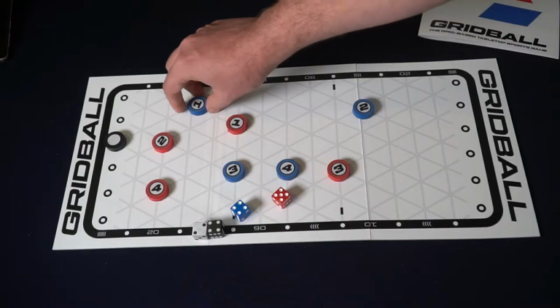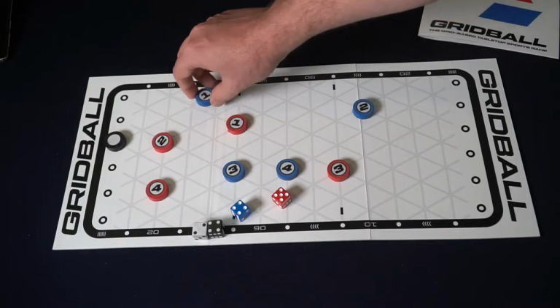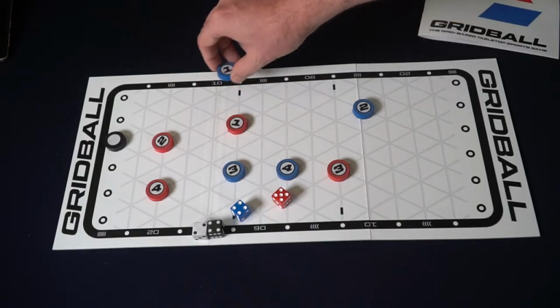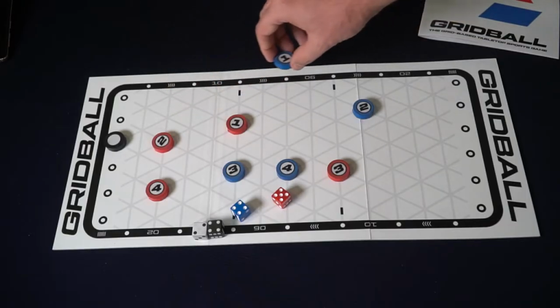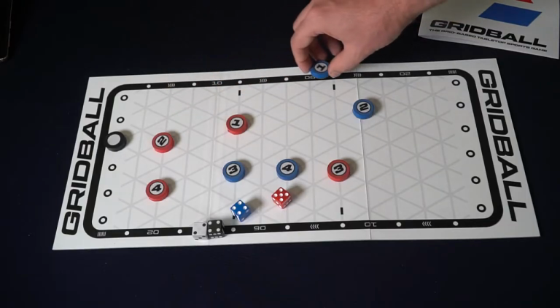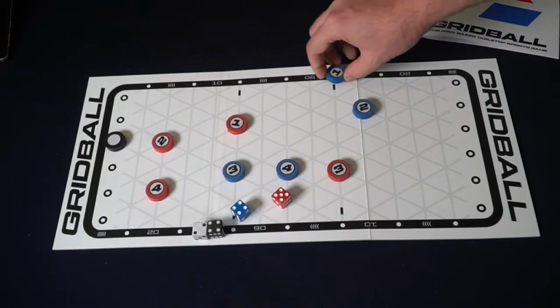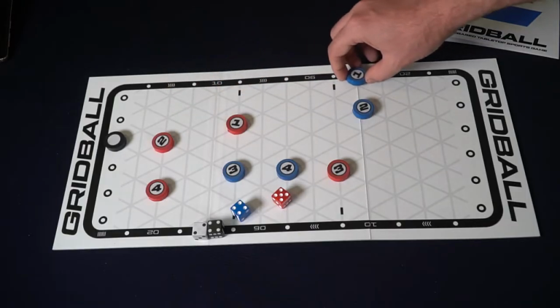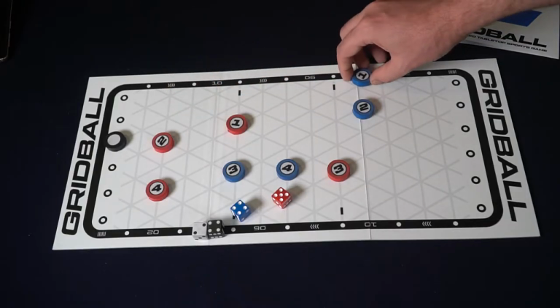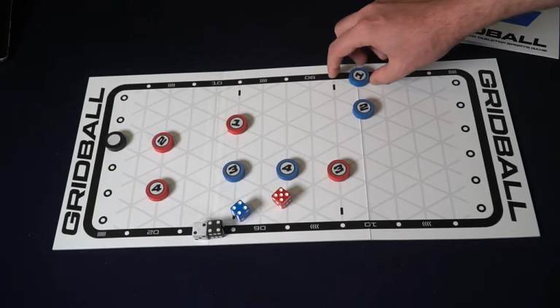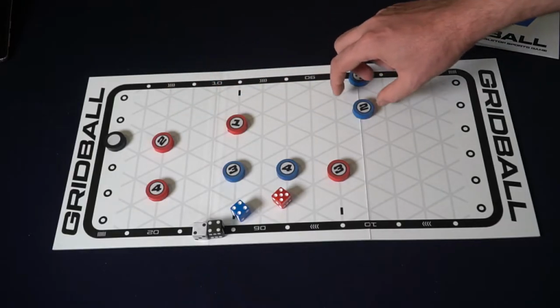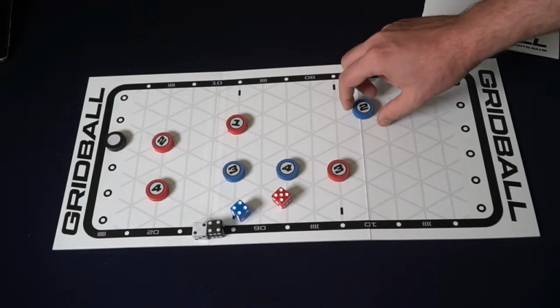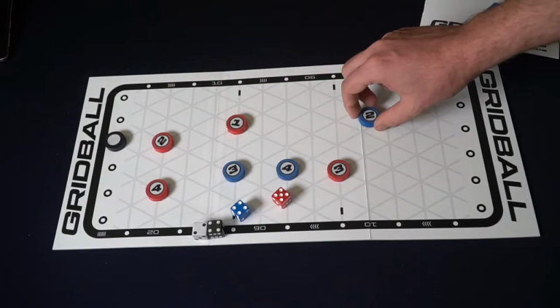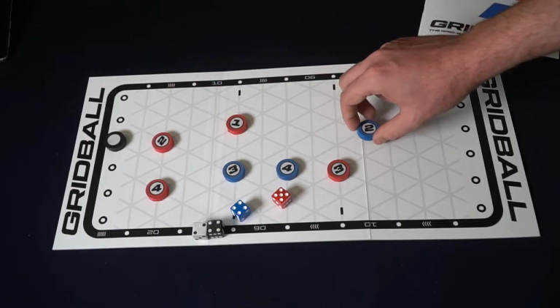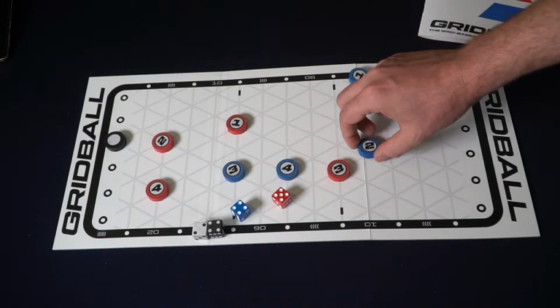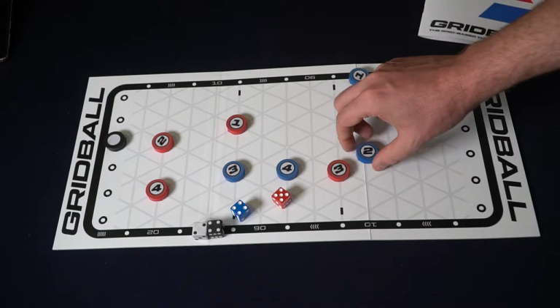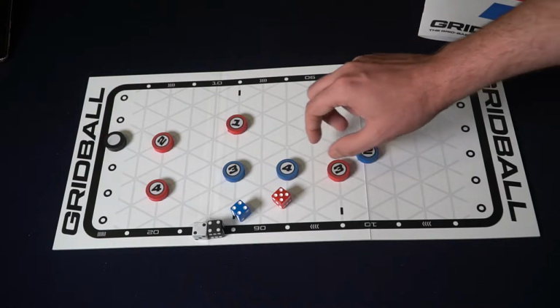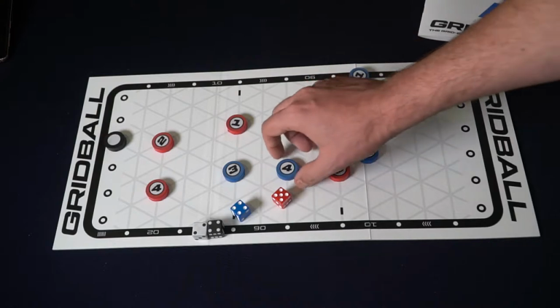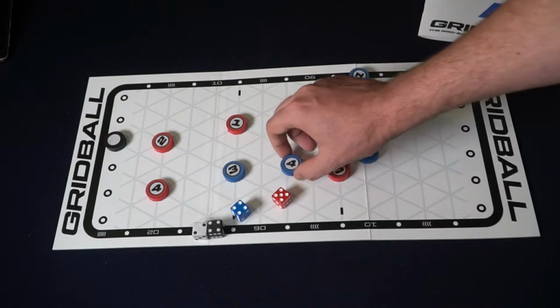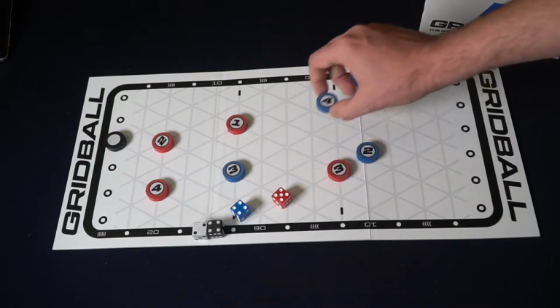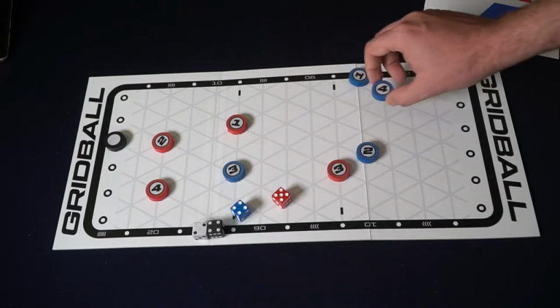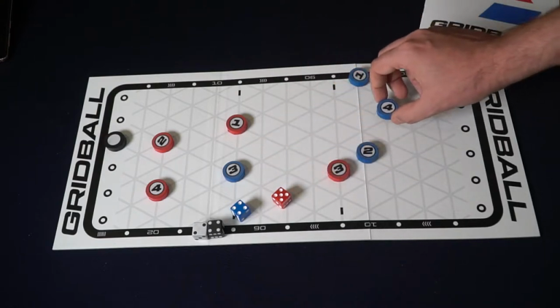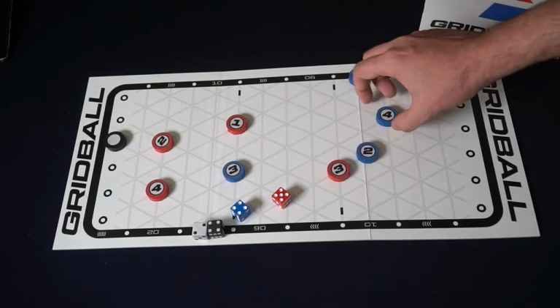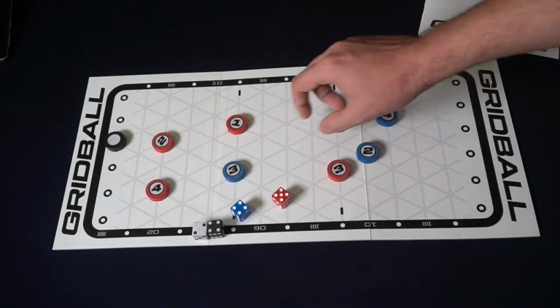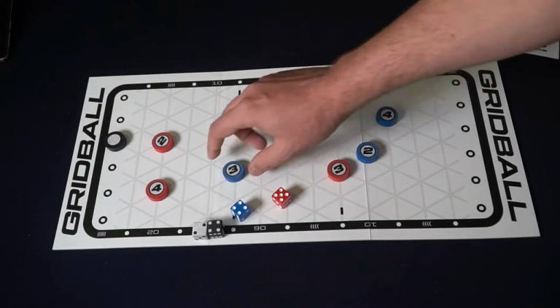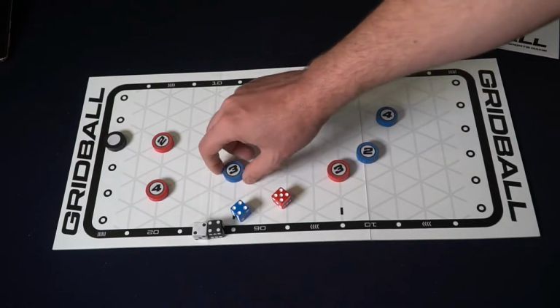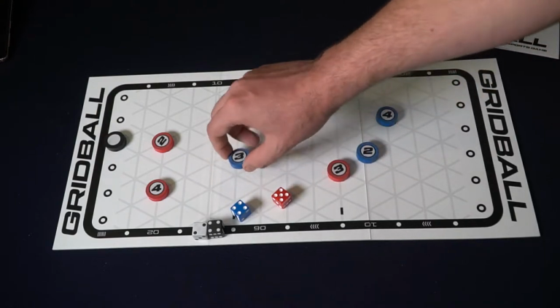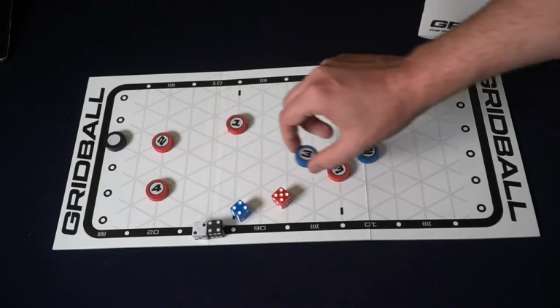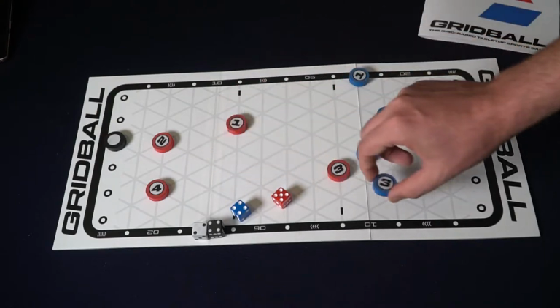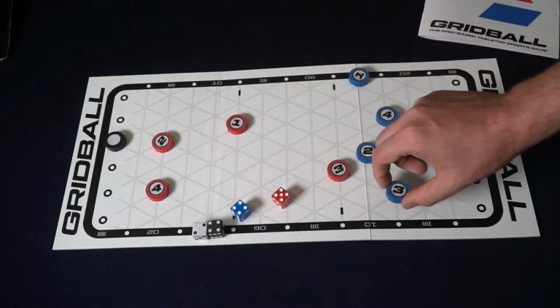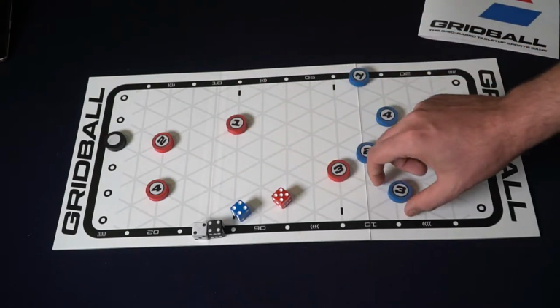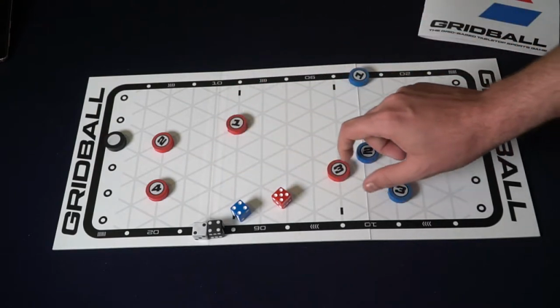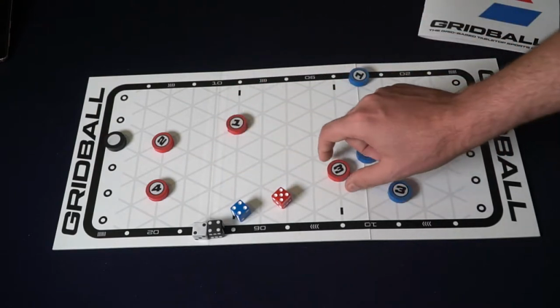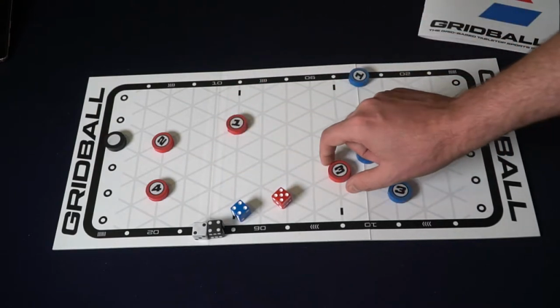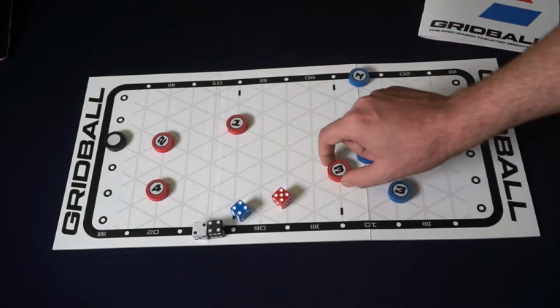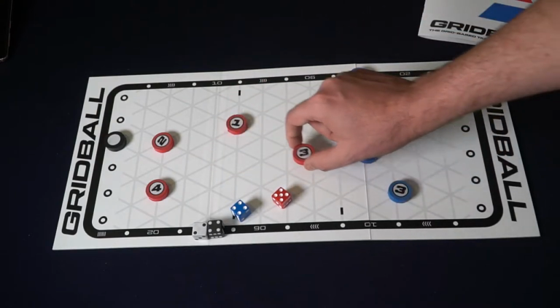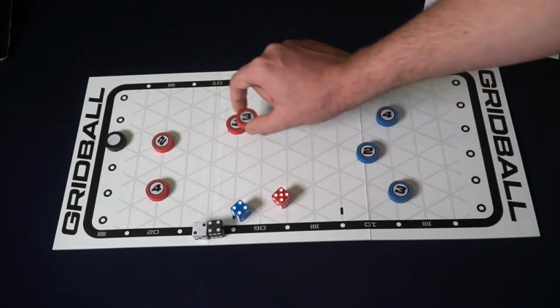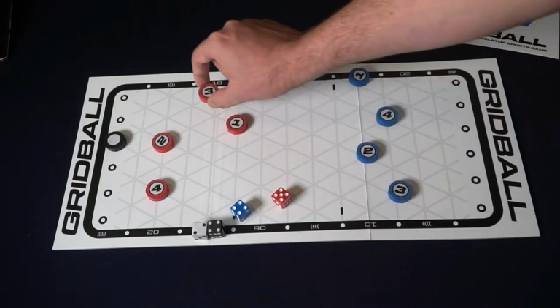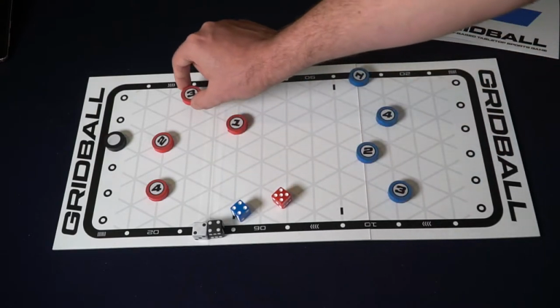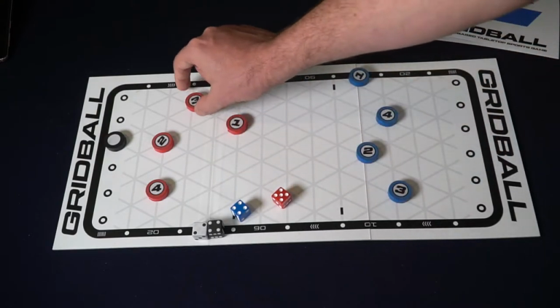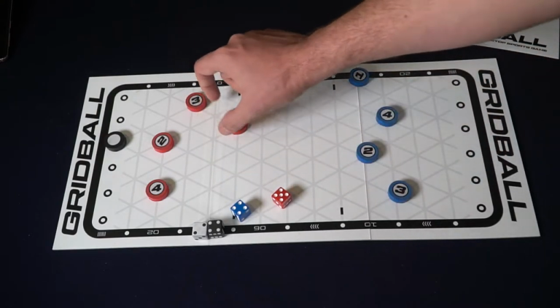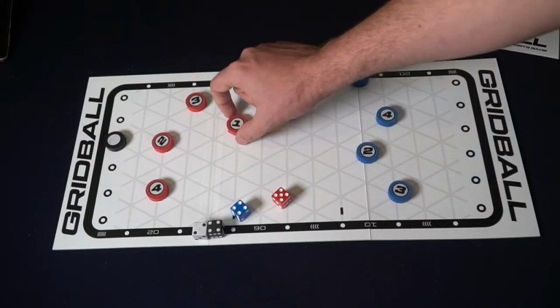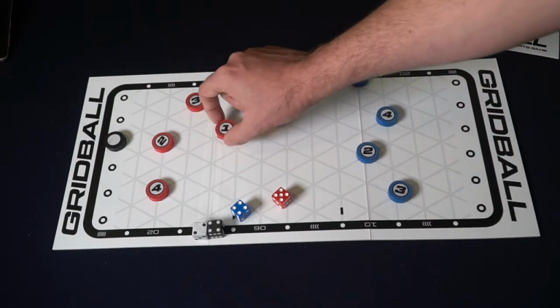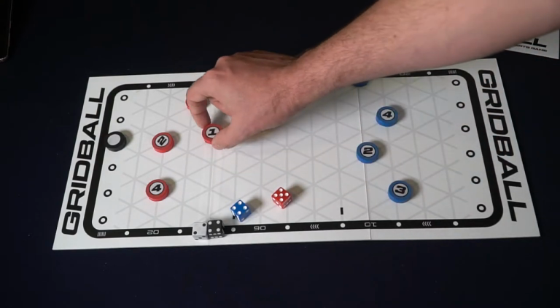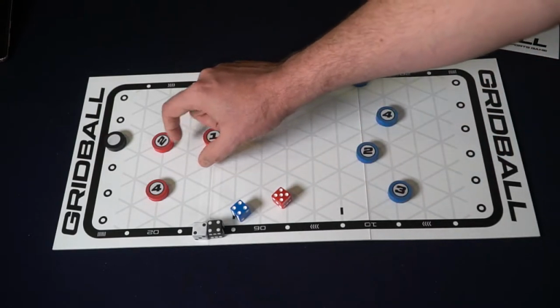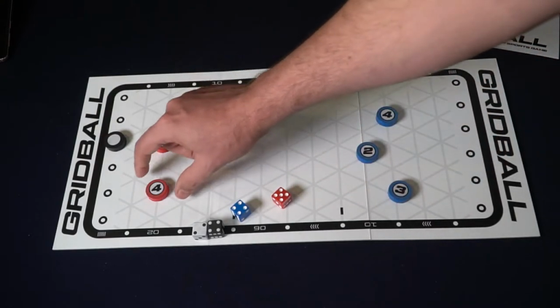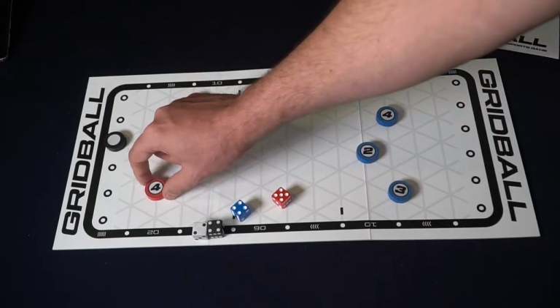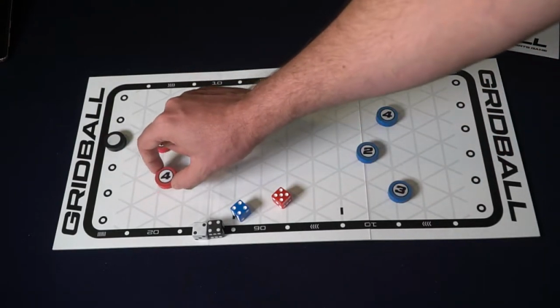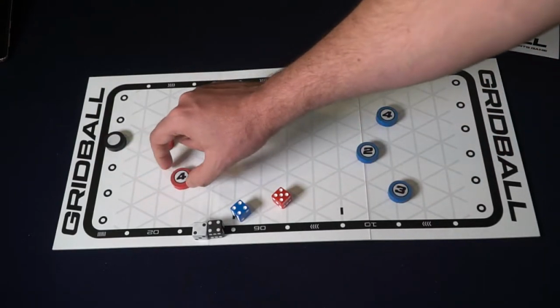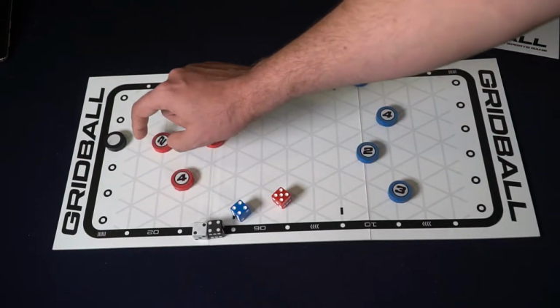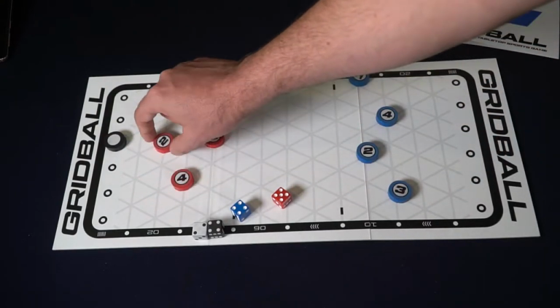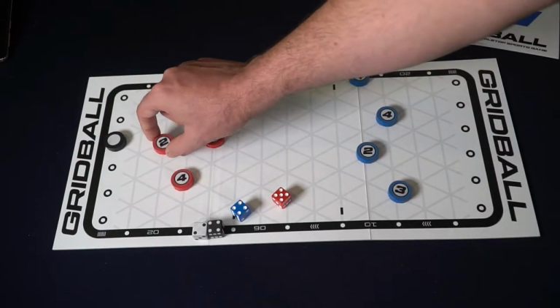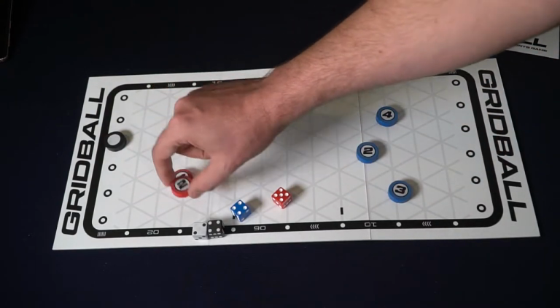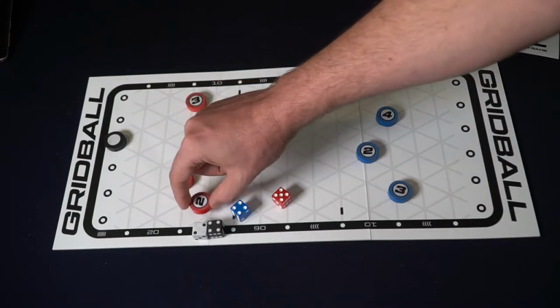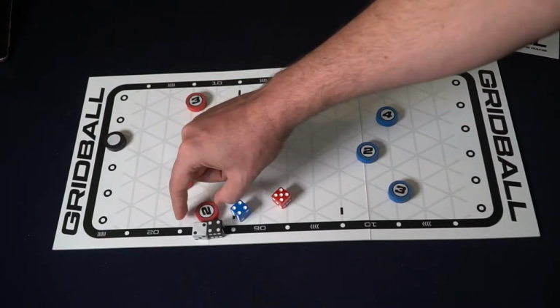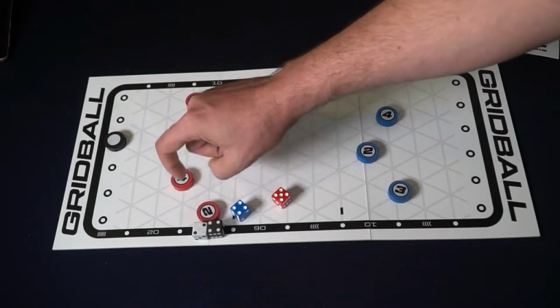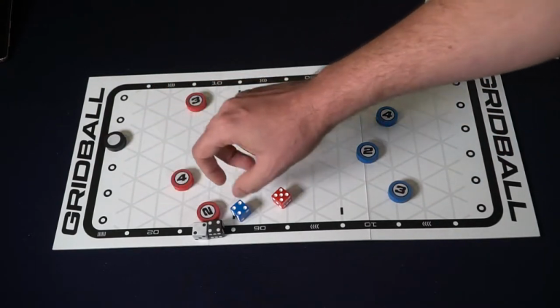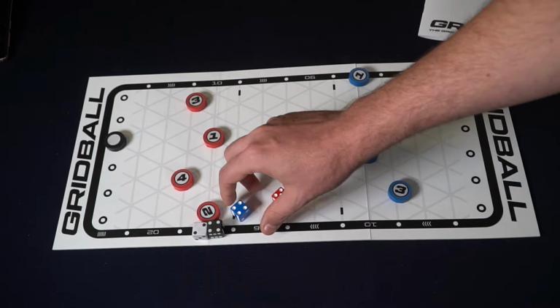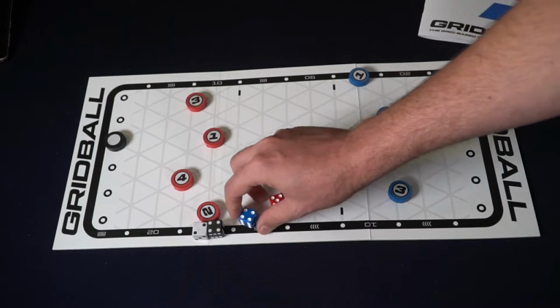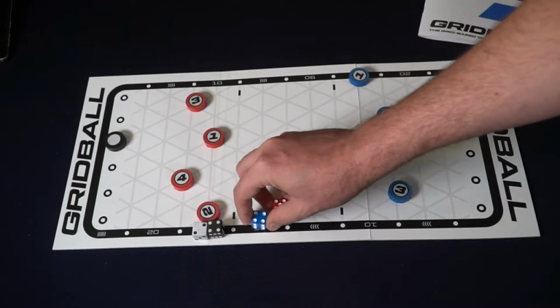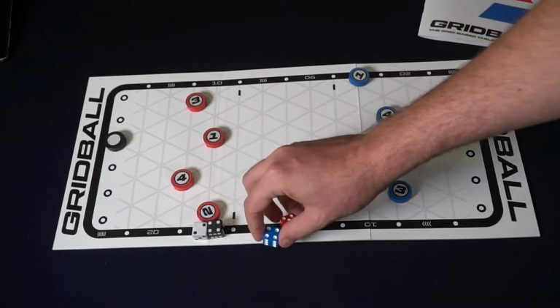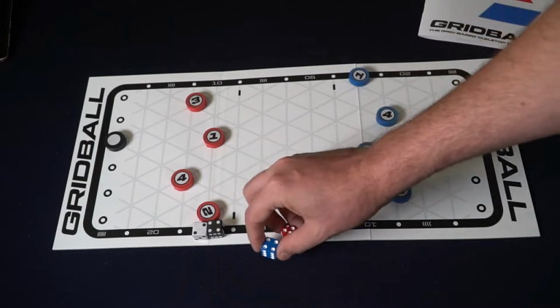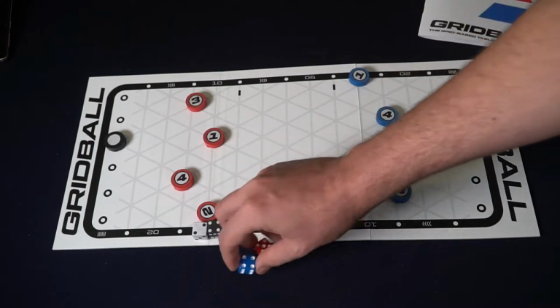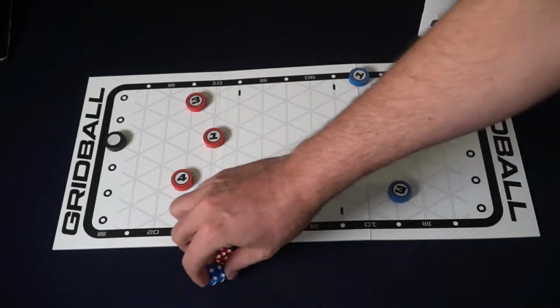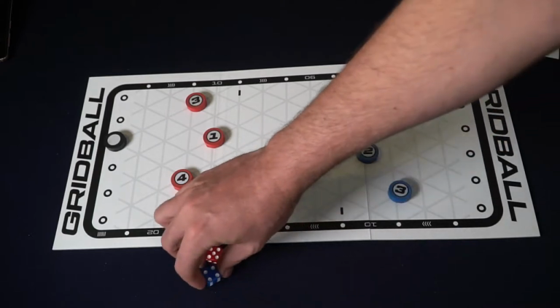If you score a goal, the game will get reset. You'll get one point, and you need three in order to win. And that's basically the idea of the game.